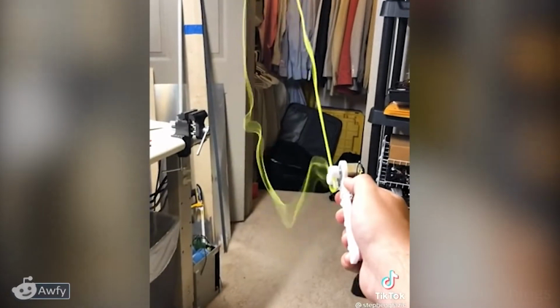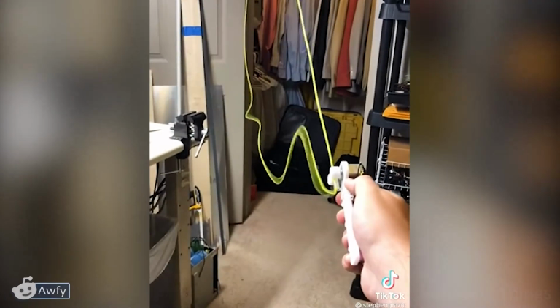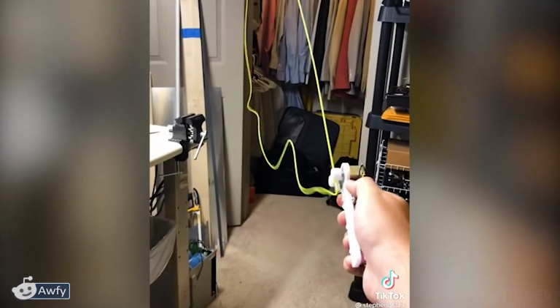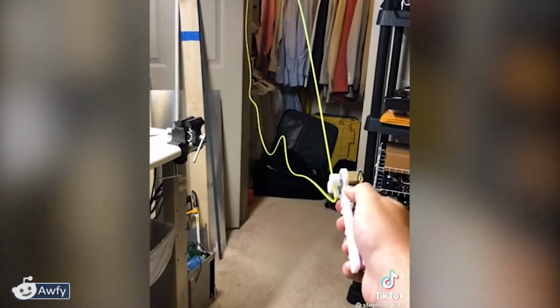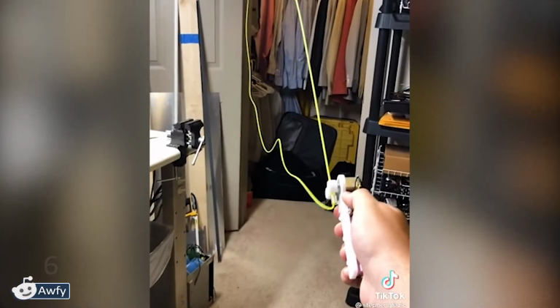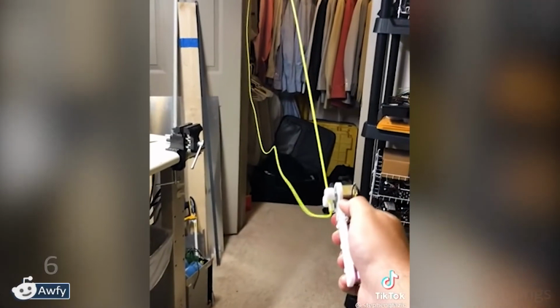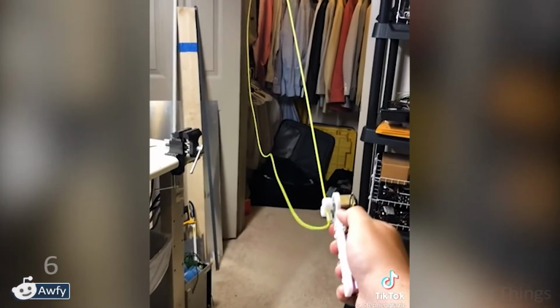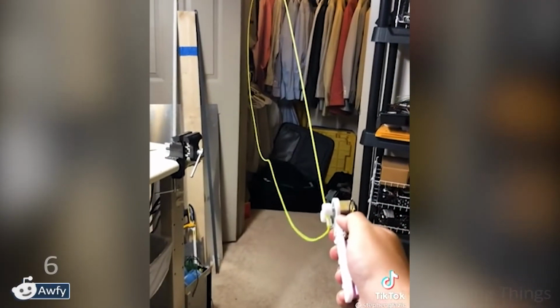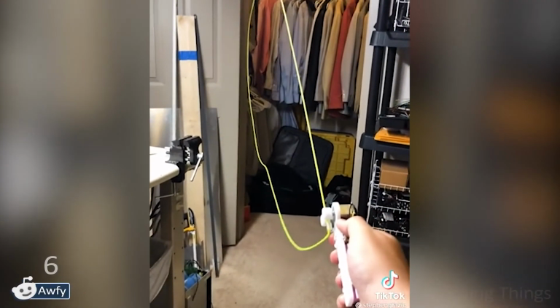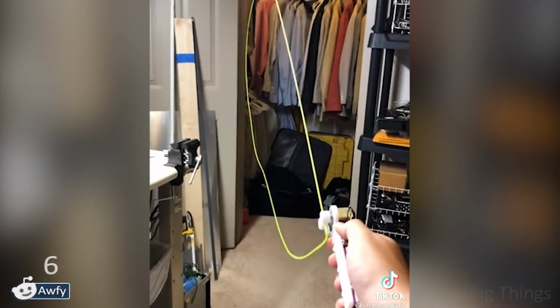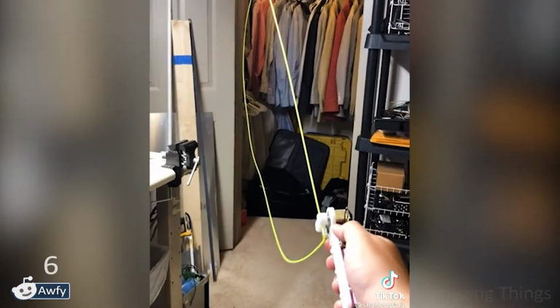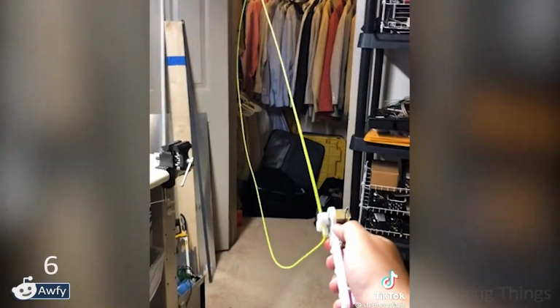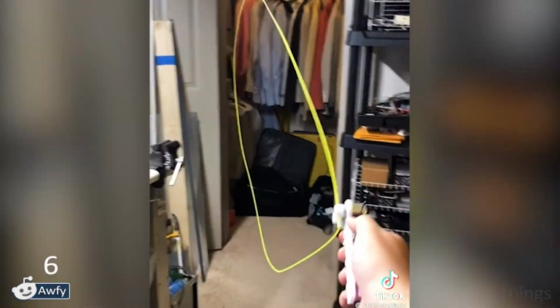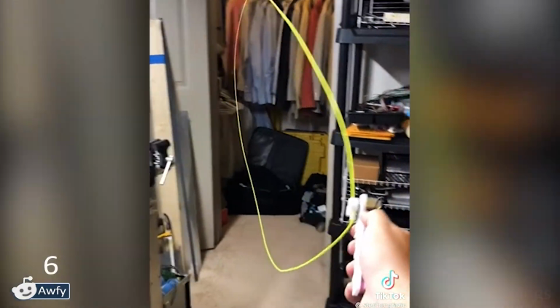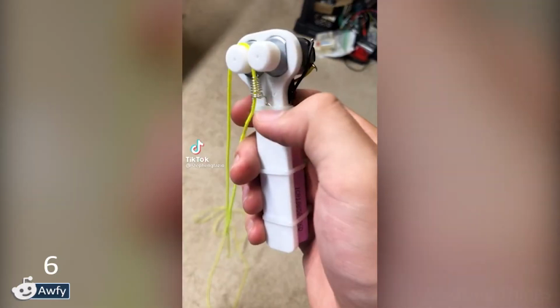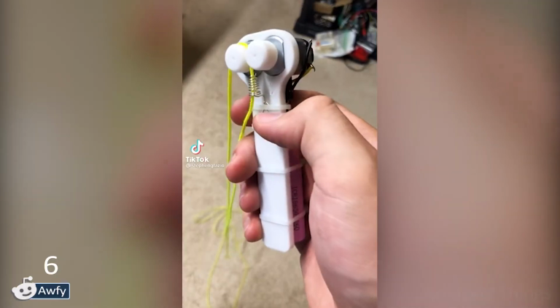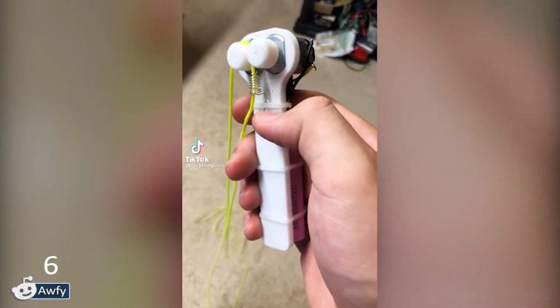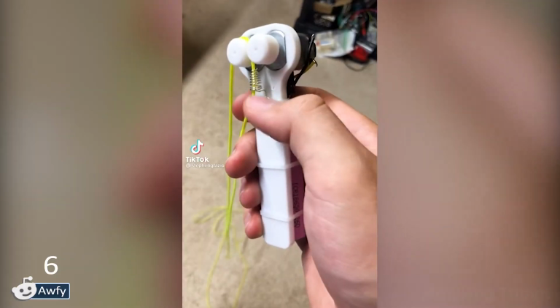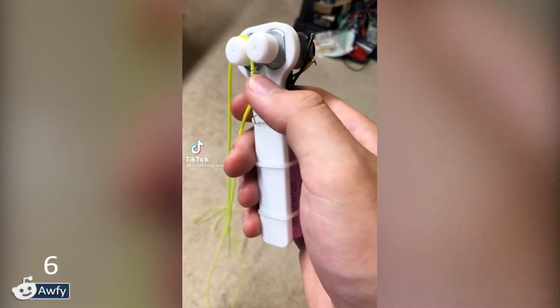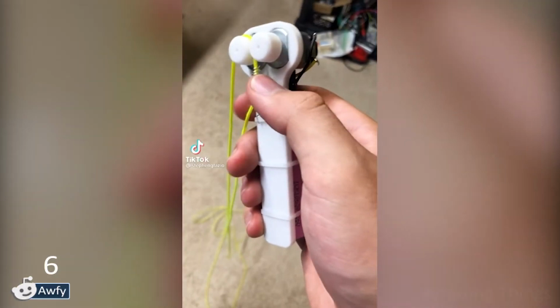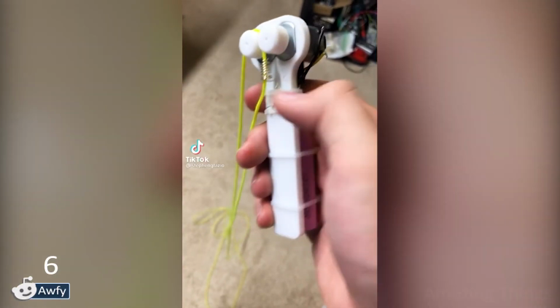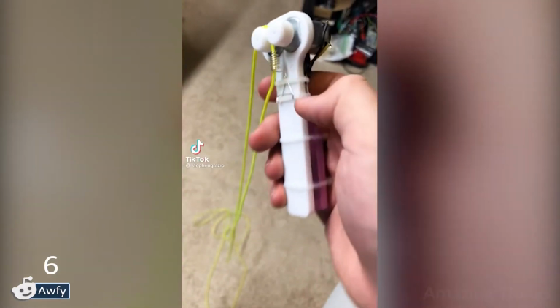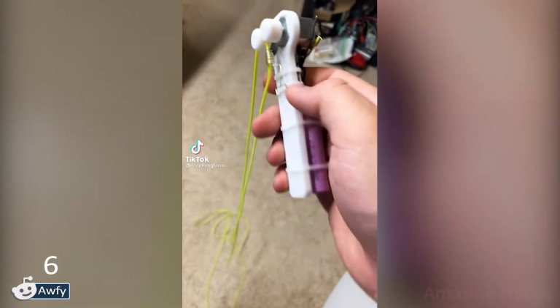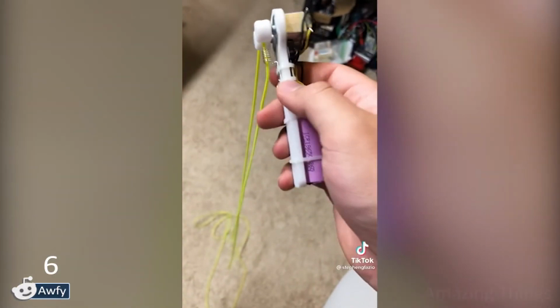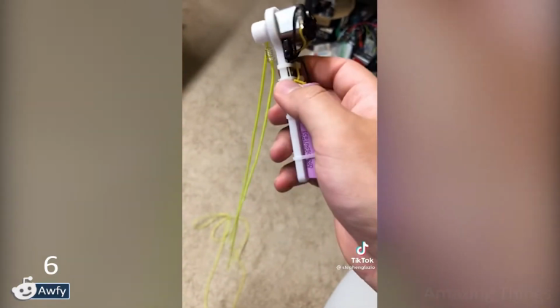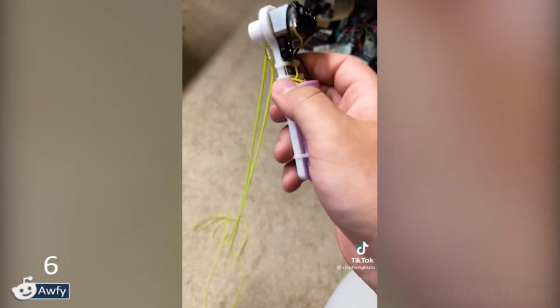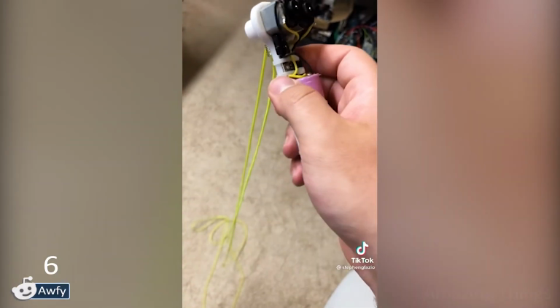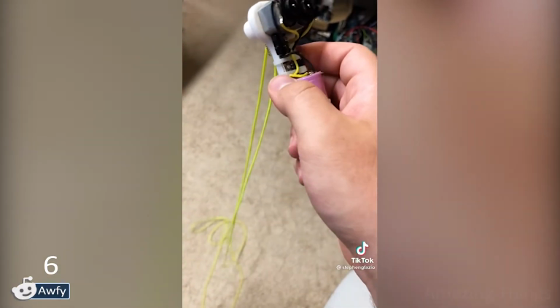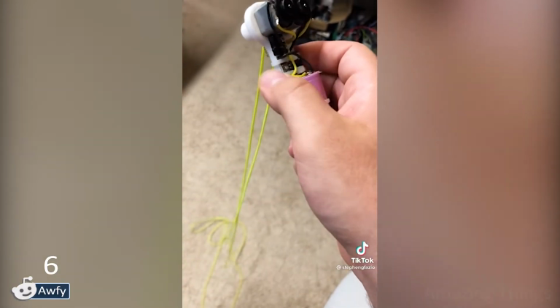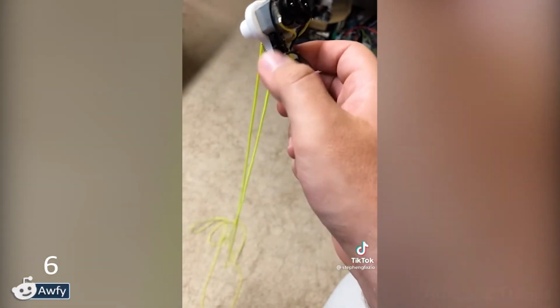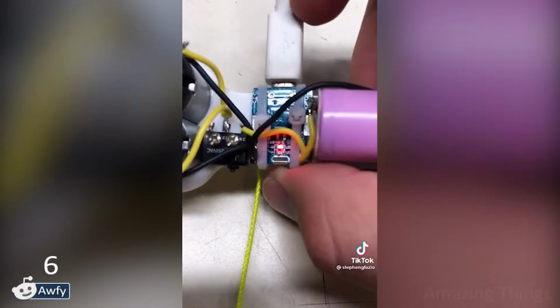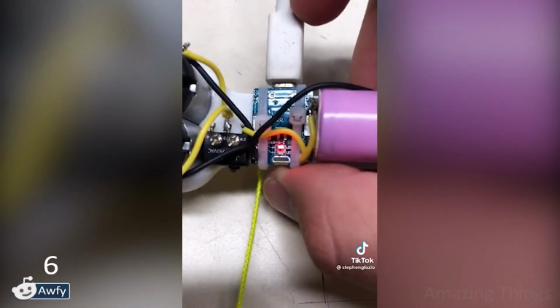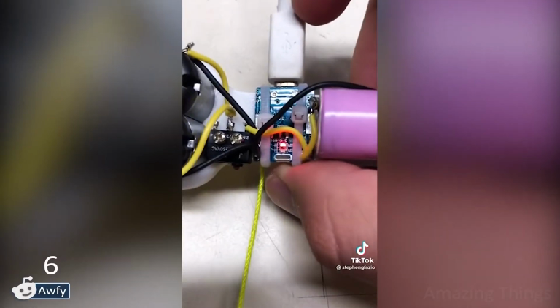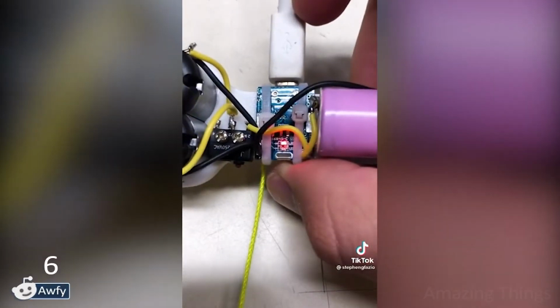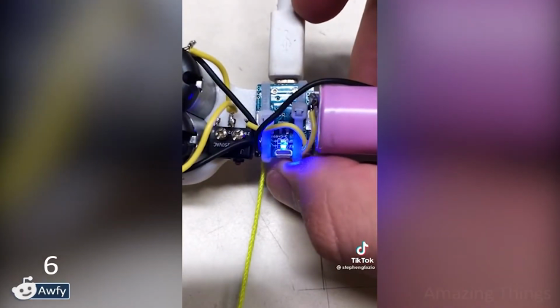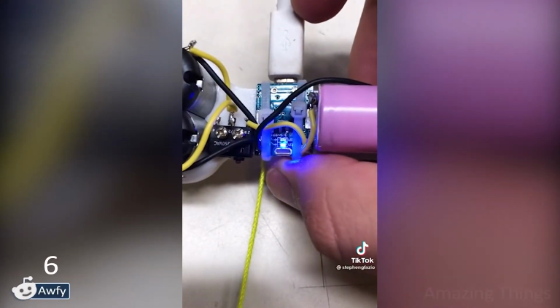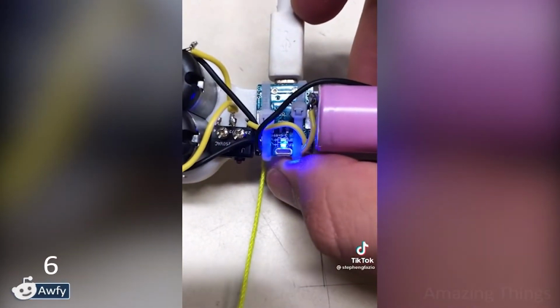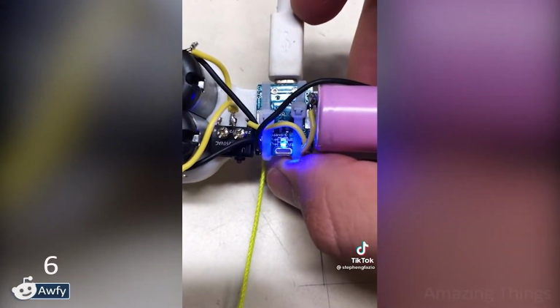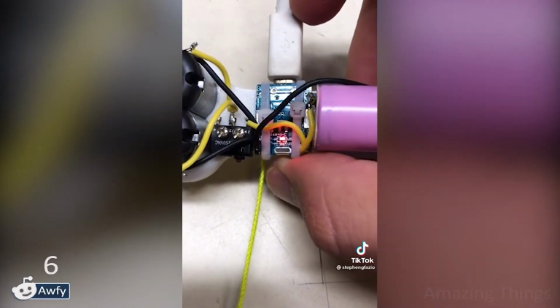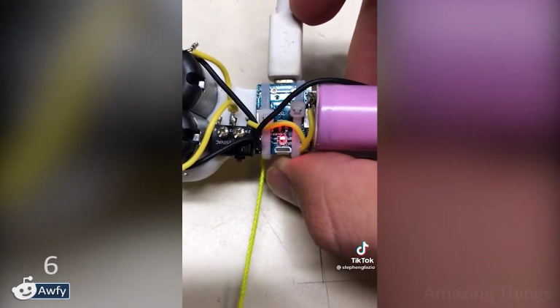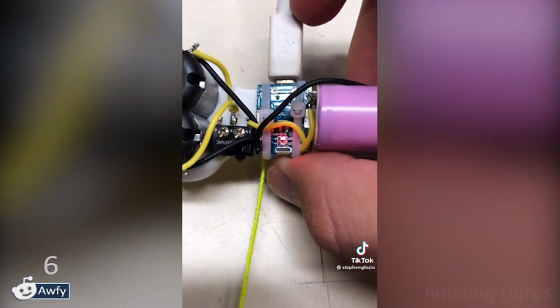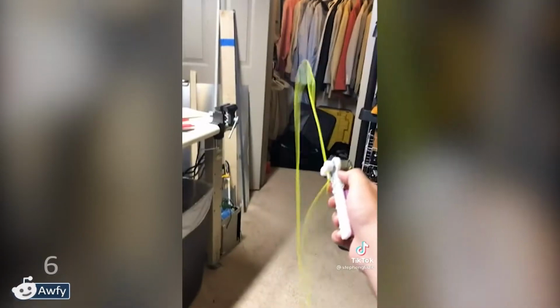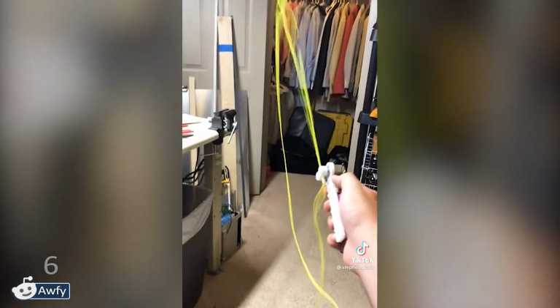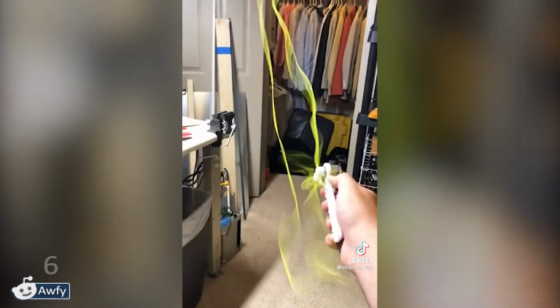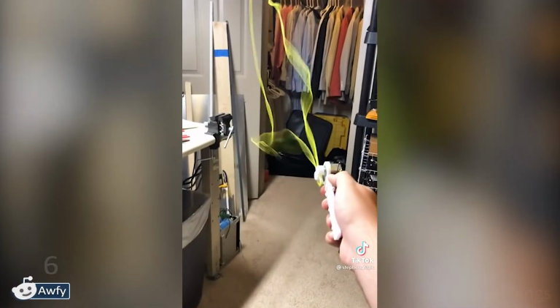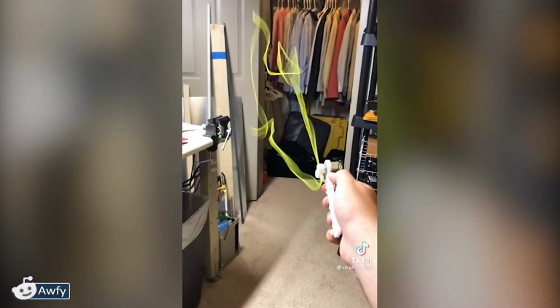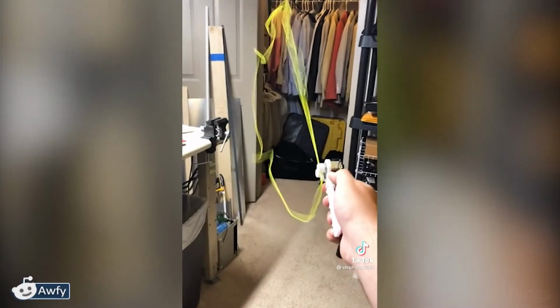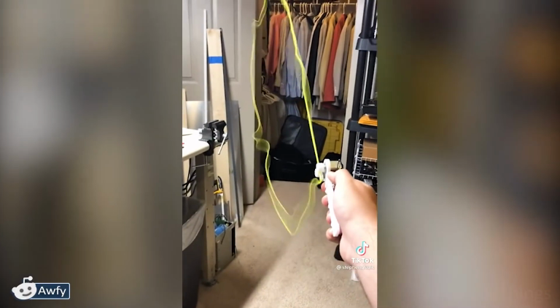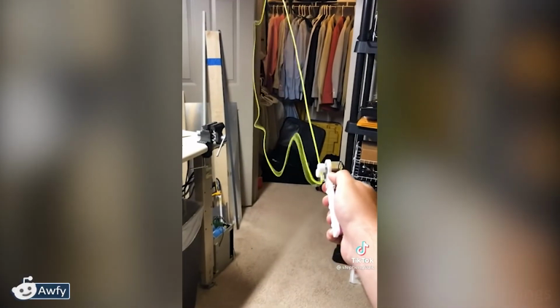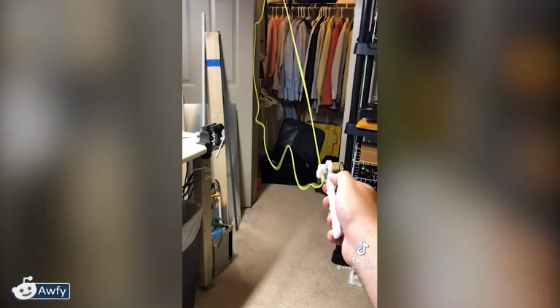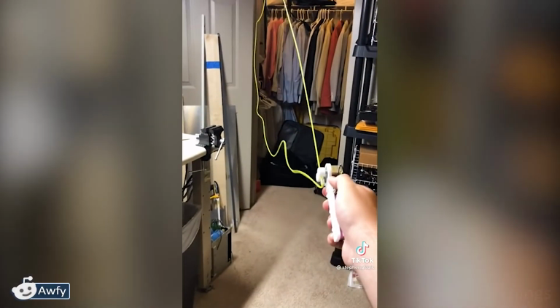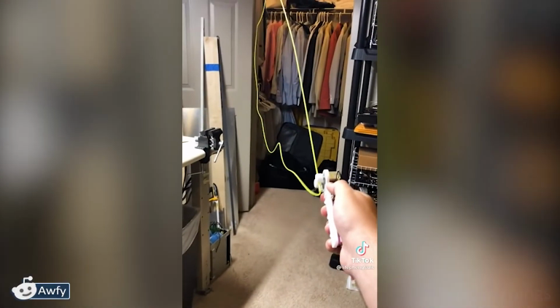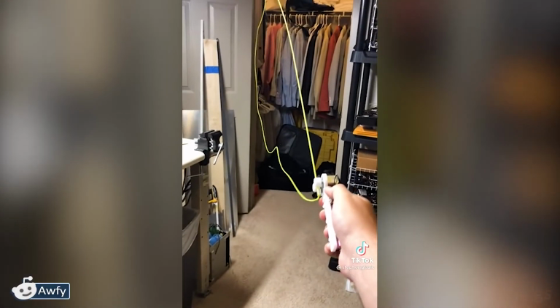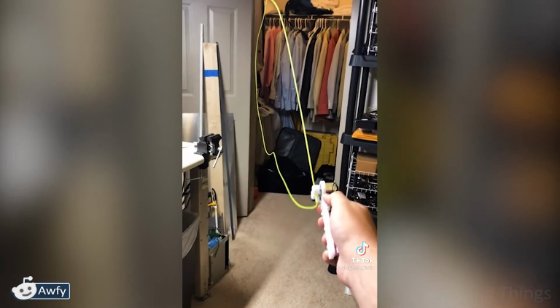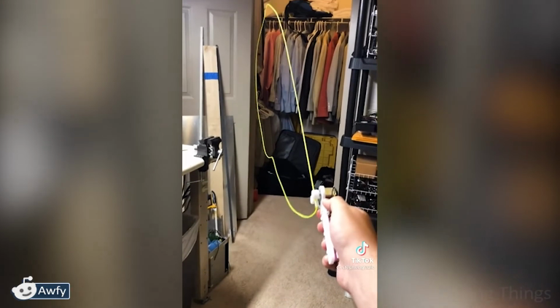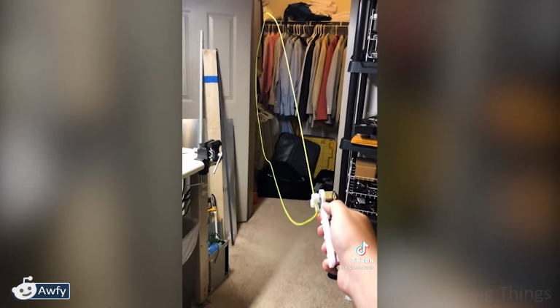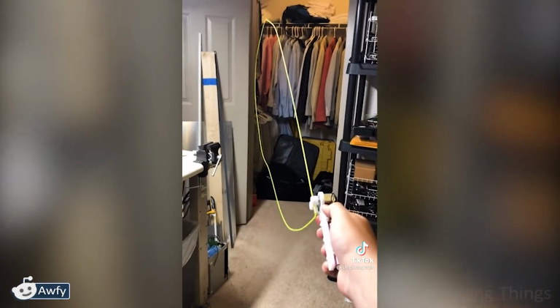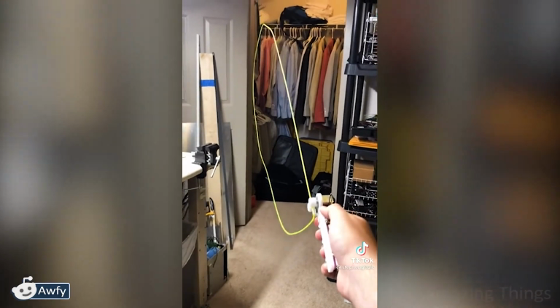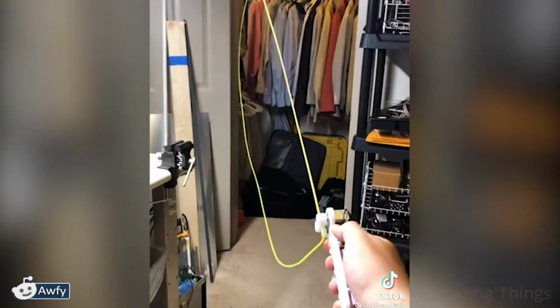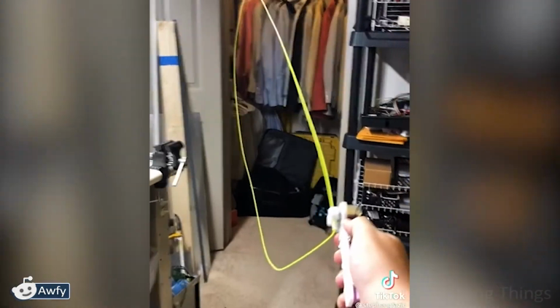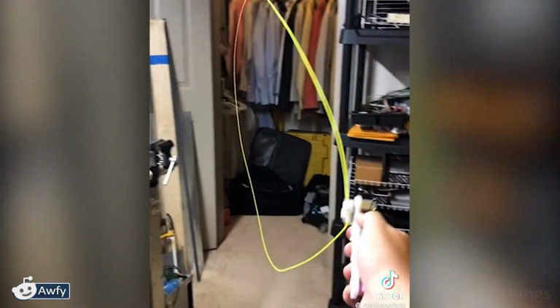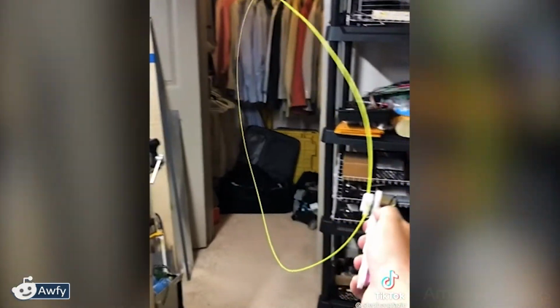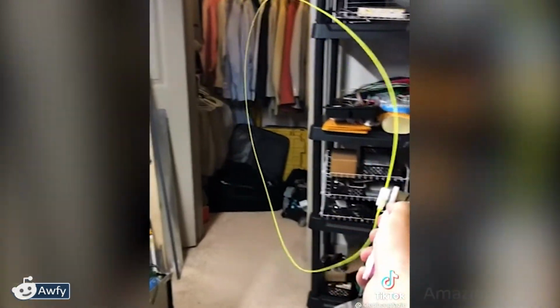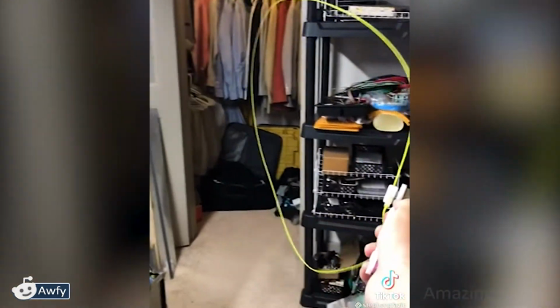That's a string shooter! The best toy for kids that teaches physics in a visual way — for adults too! Give me two!